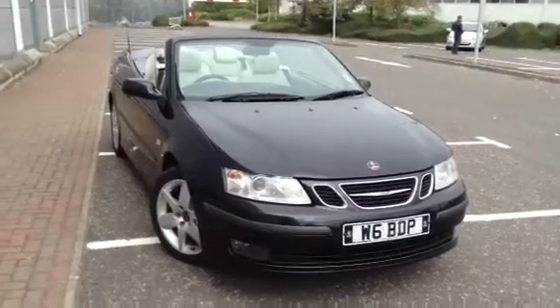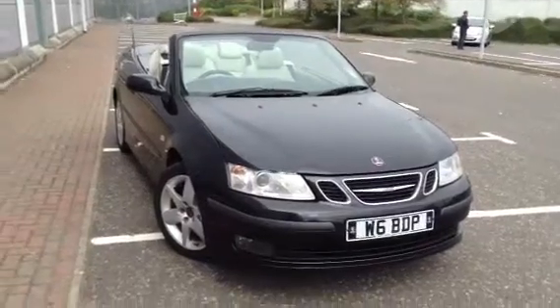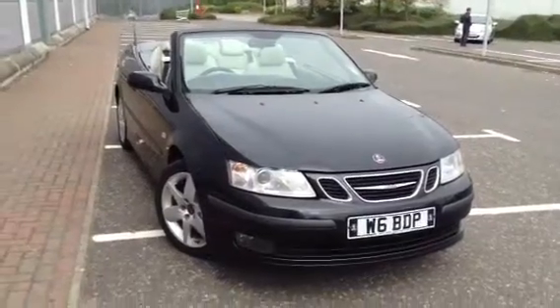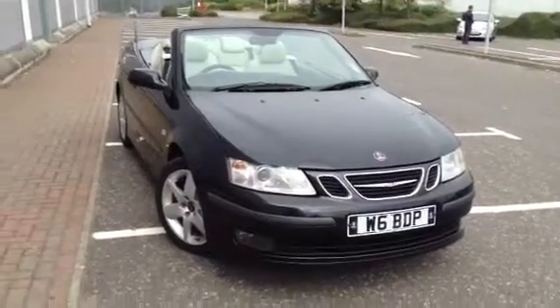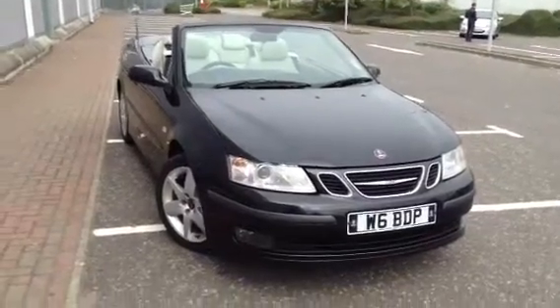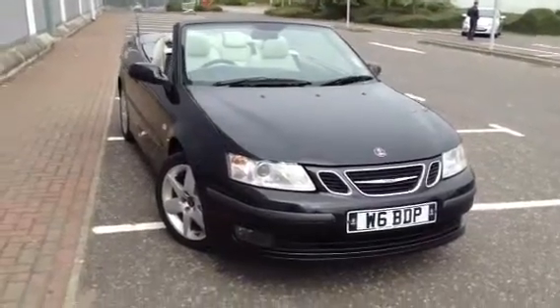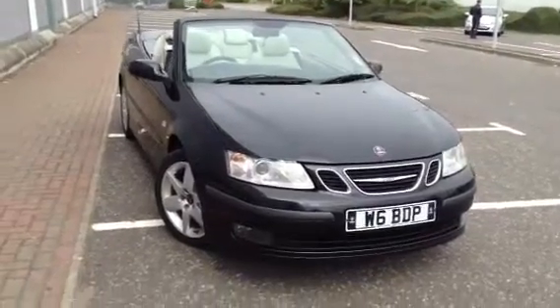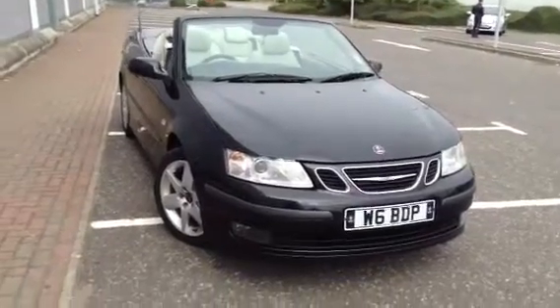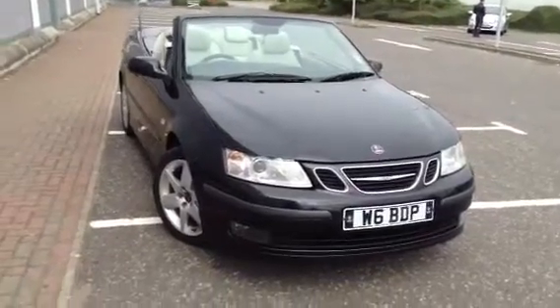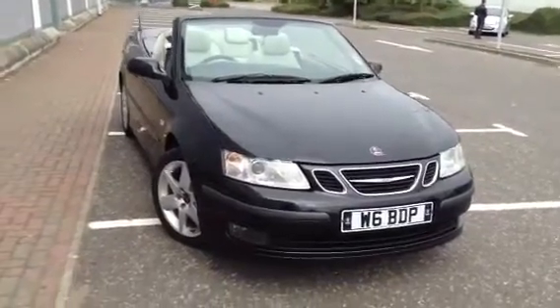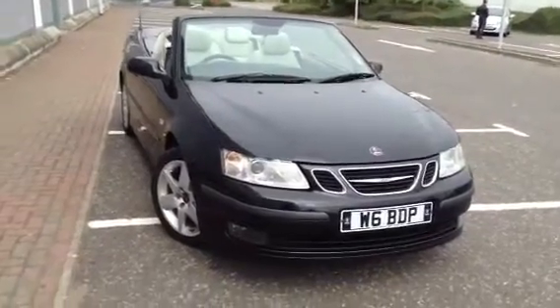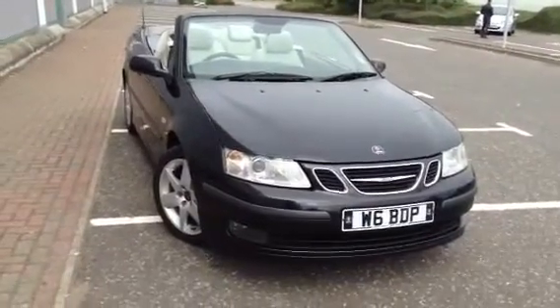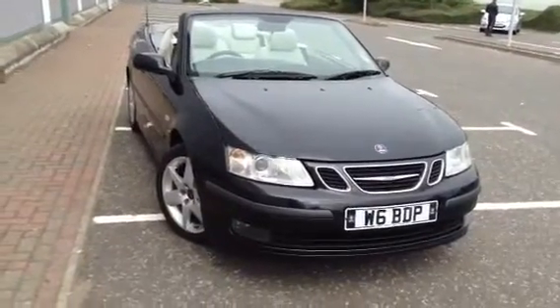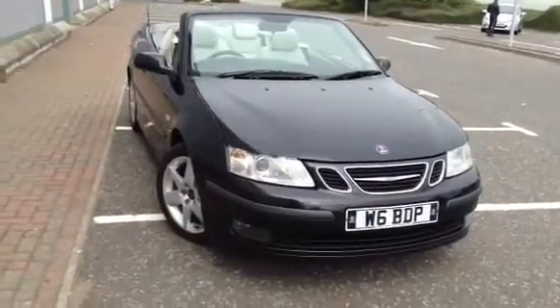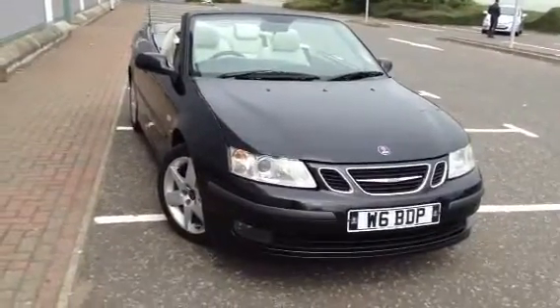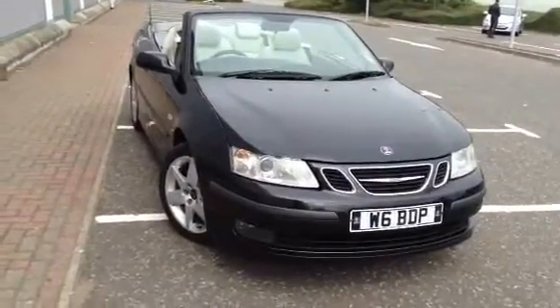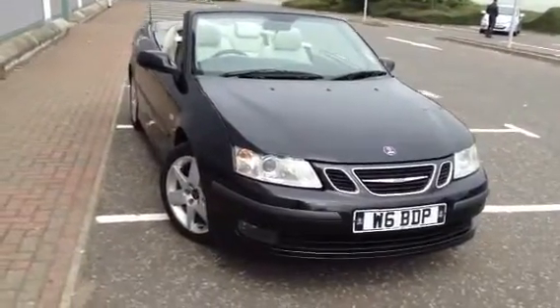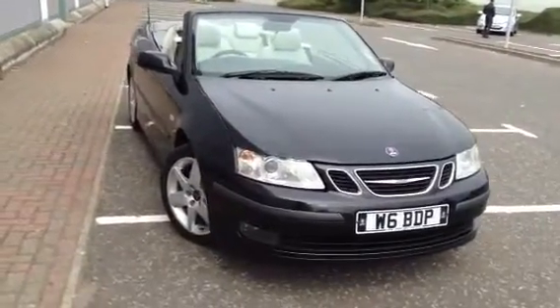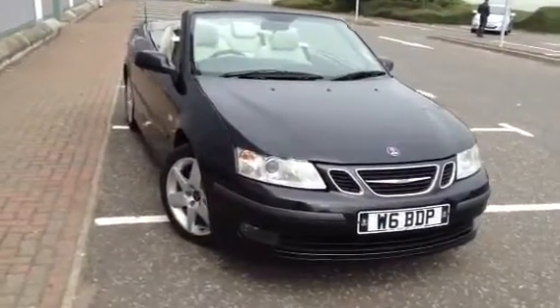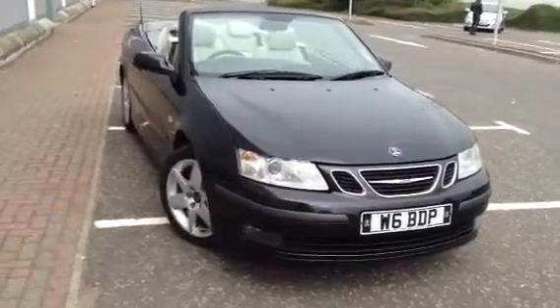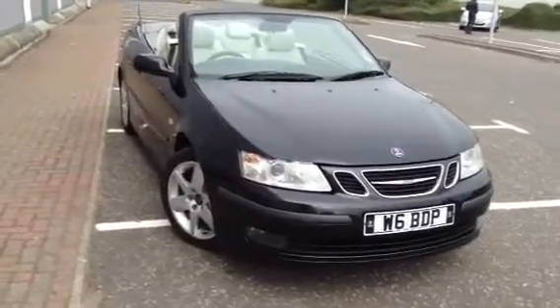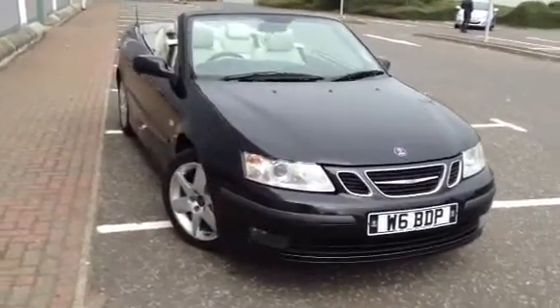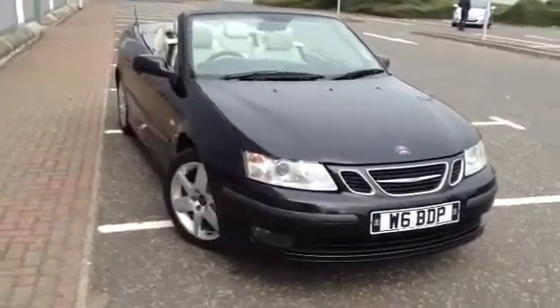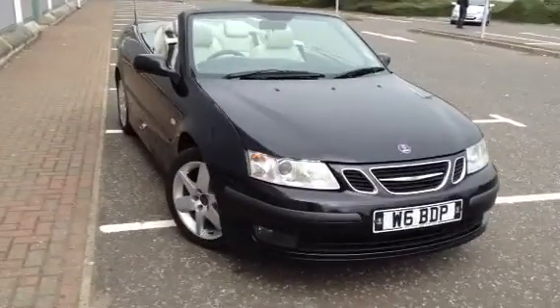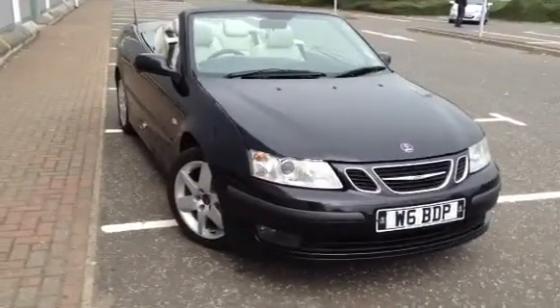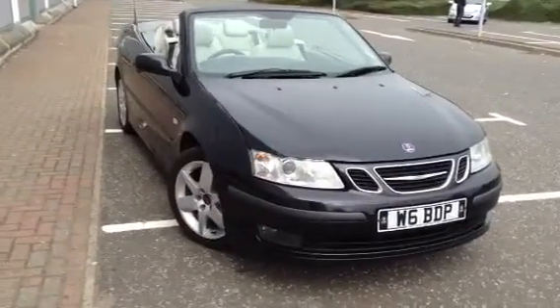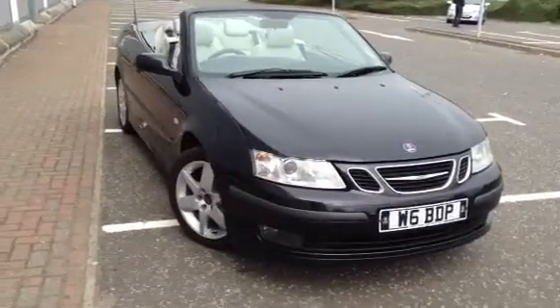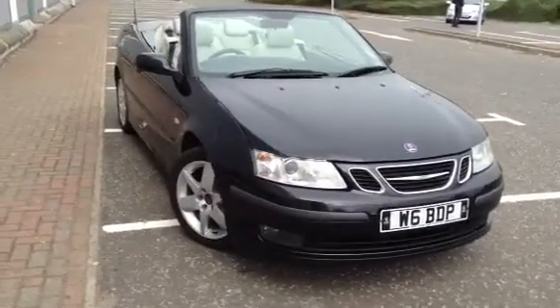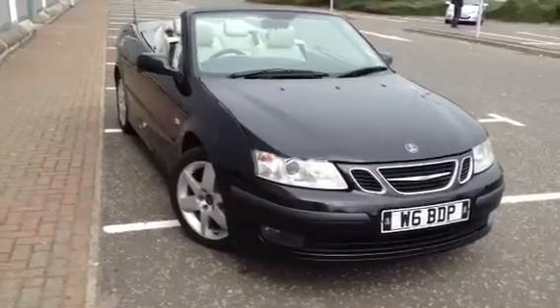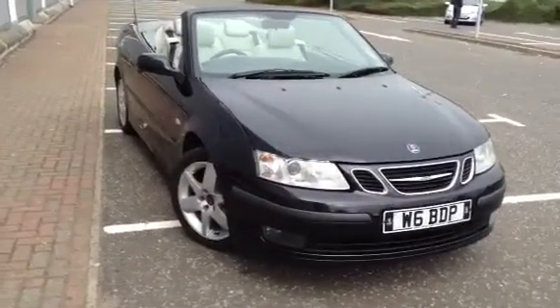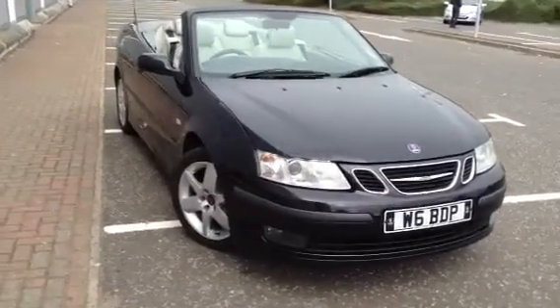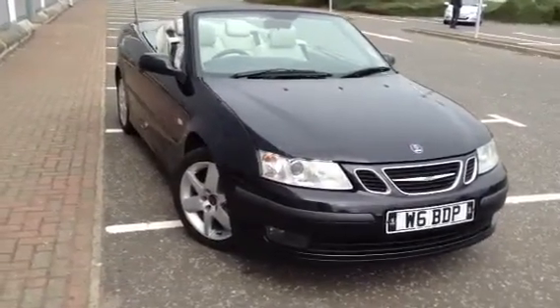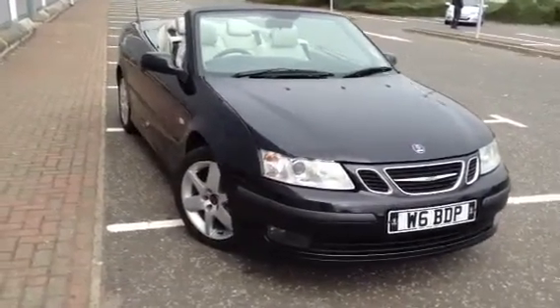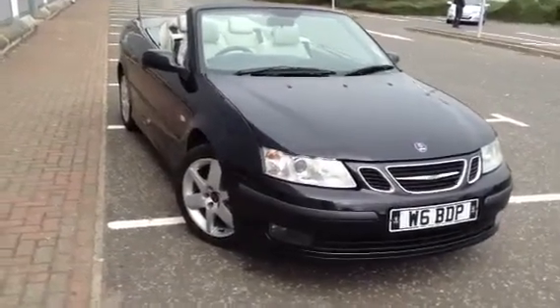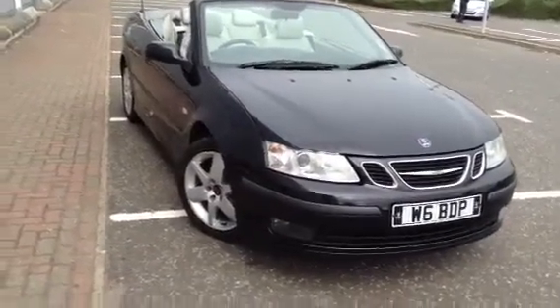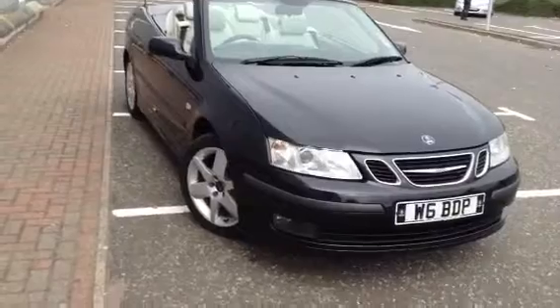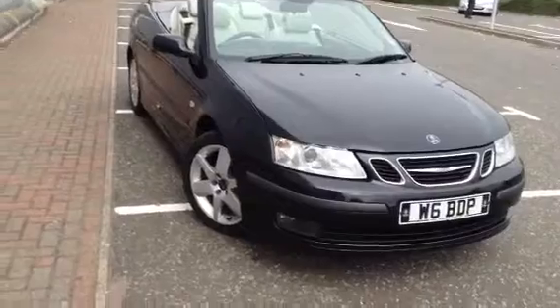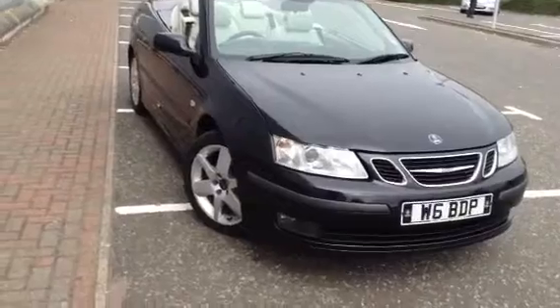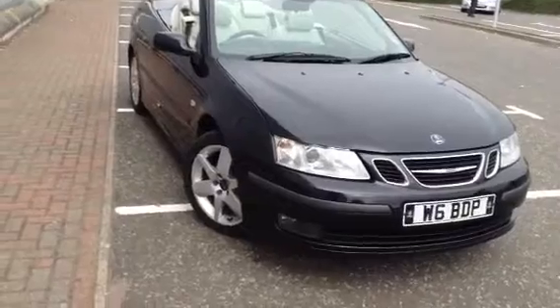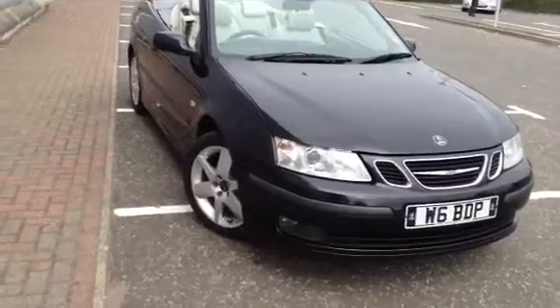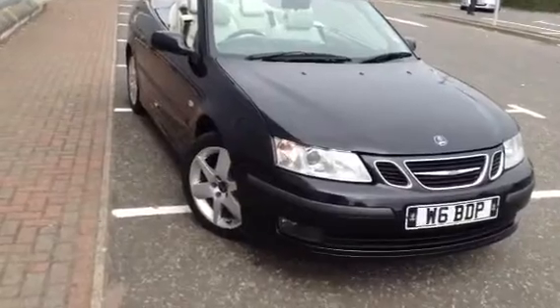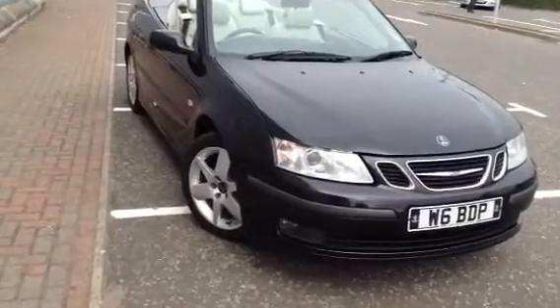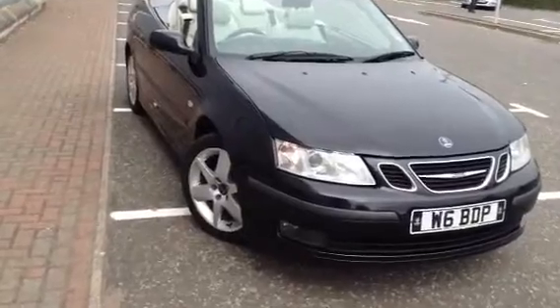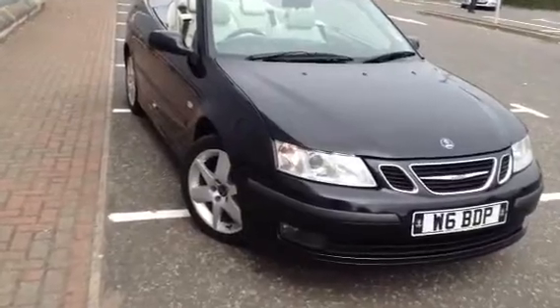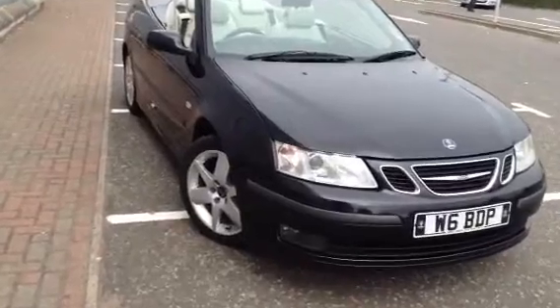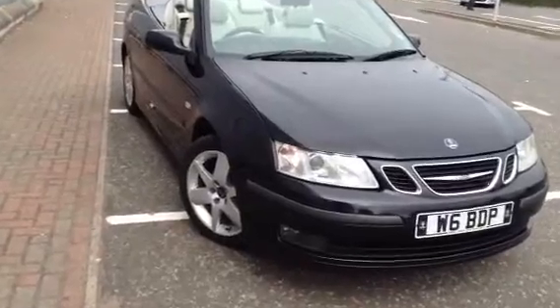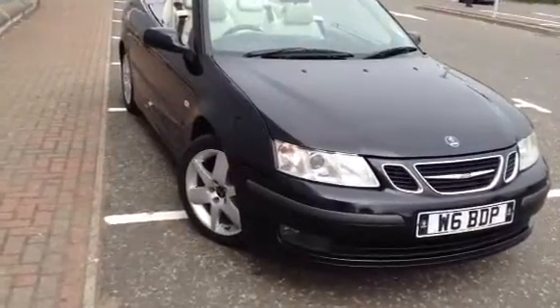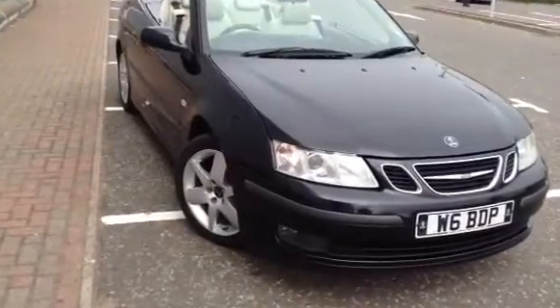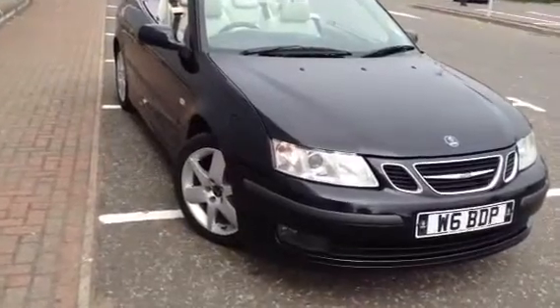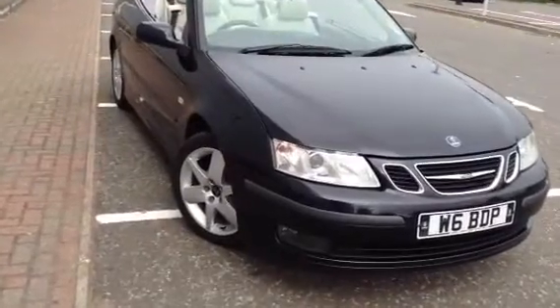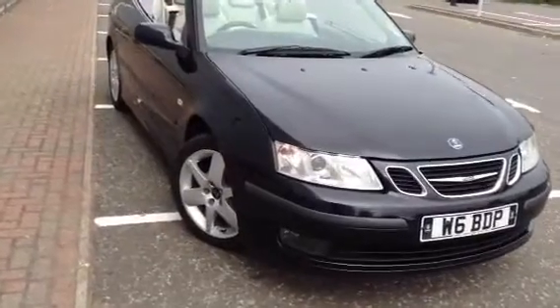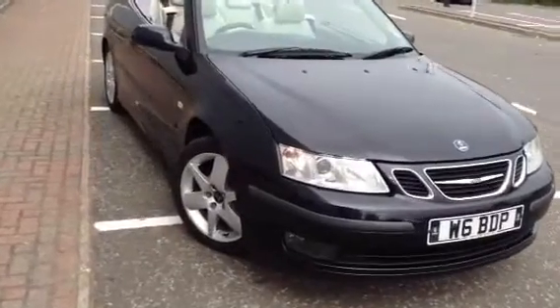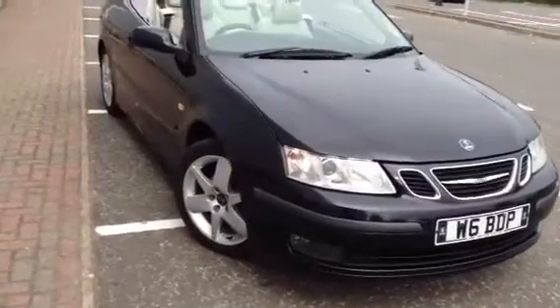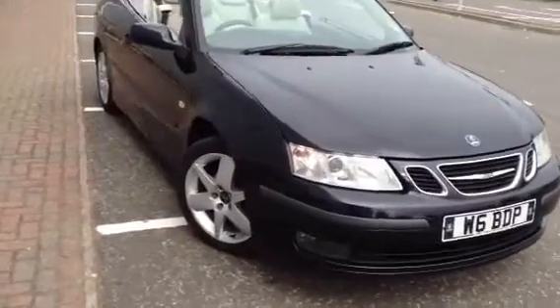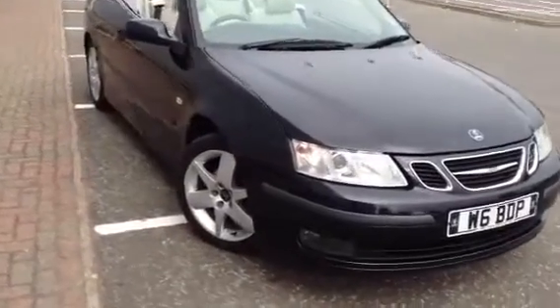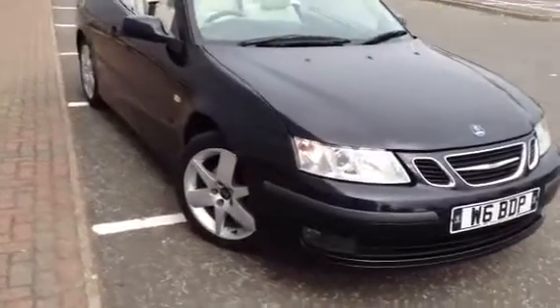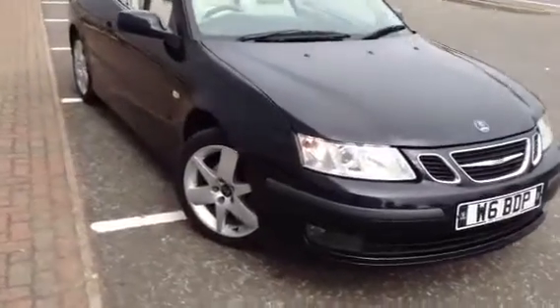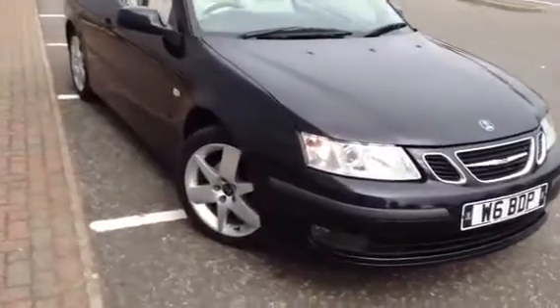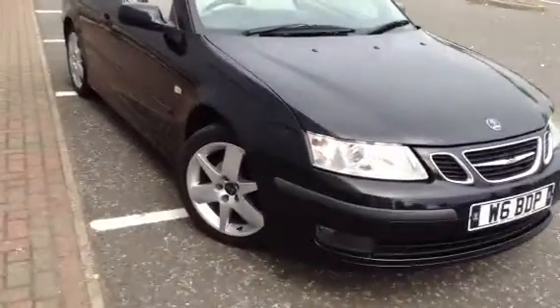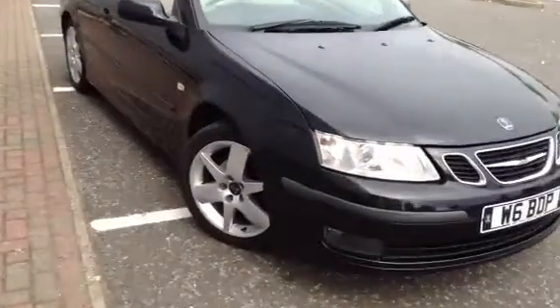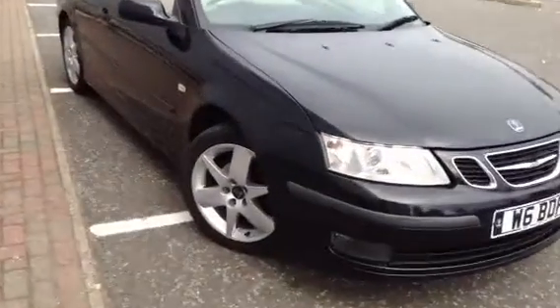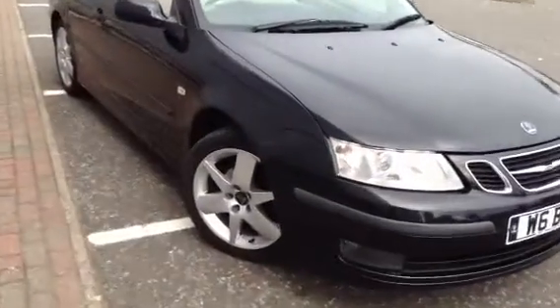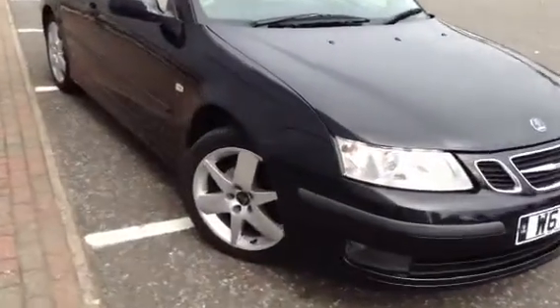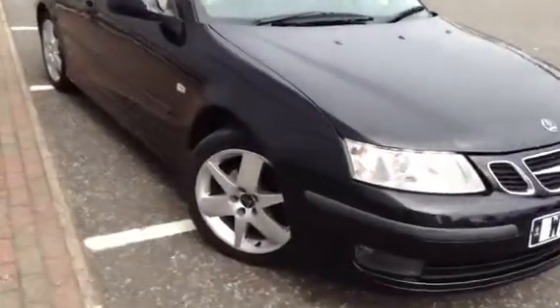Here we have a 2005 Saab 9-3 Vector convertible in black. The car is in nice condition for its age as you'll see in the video.